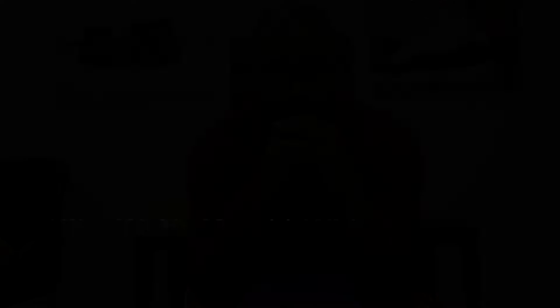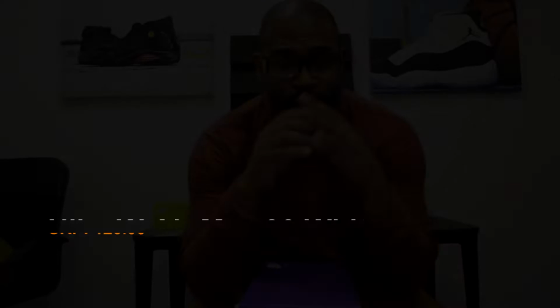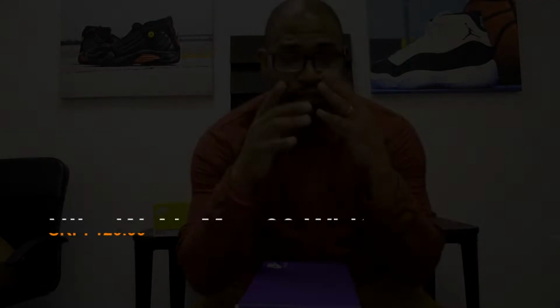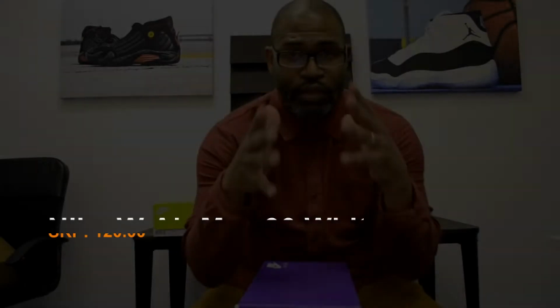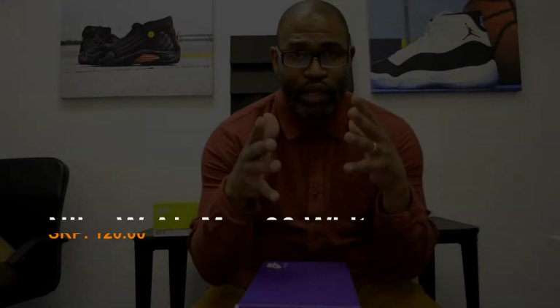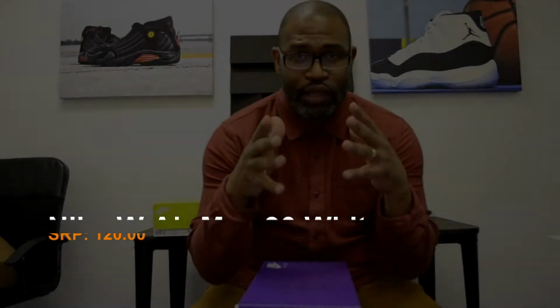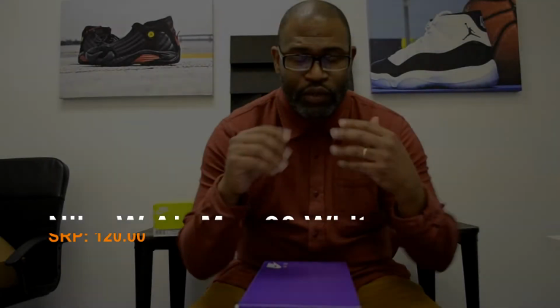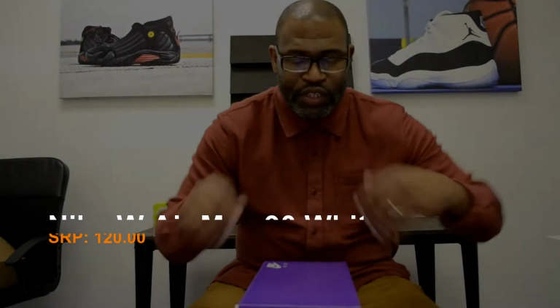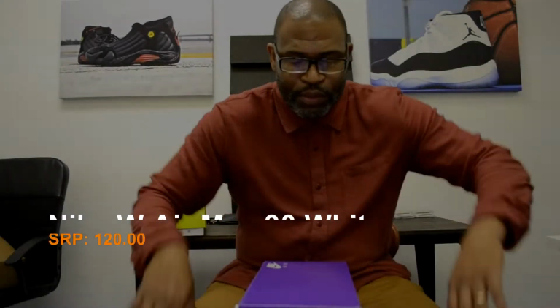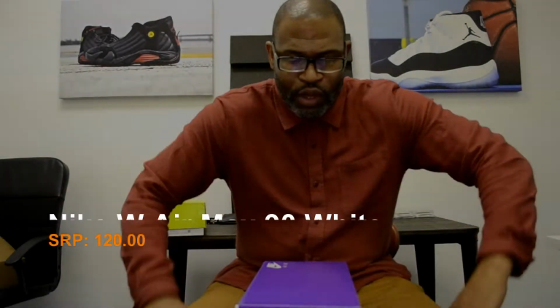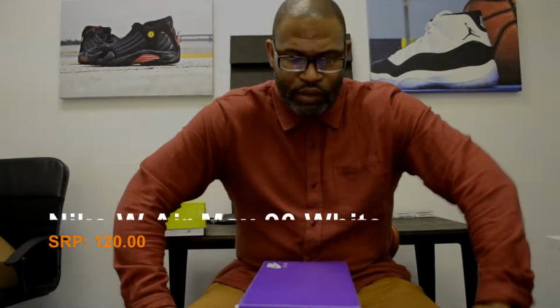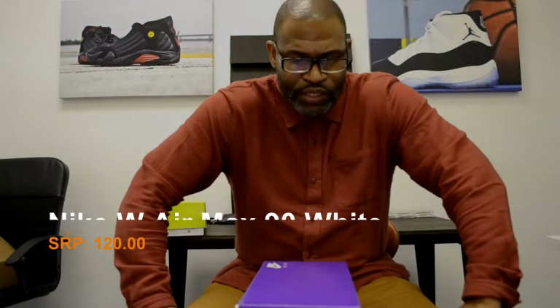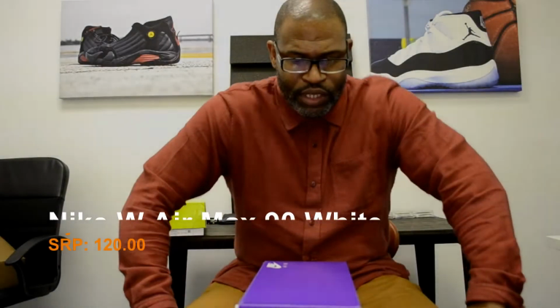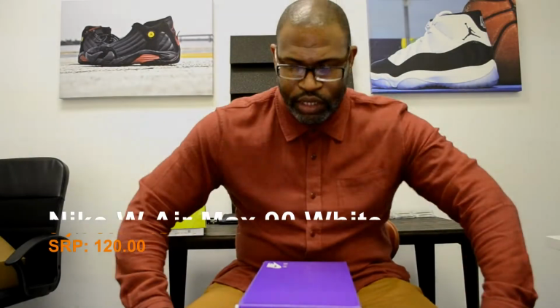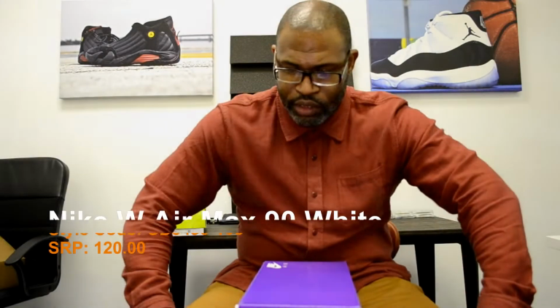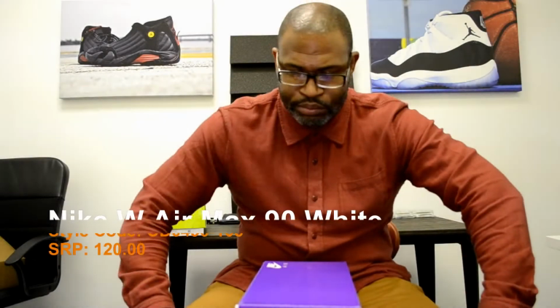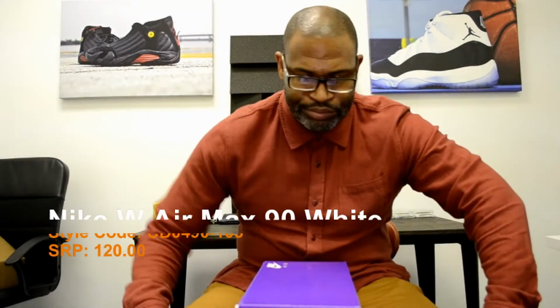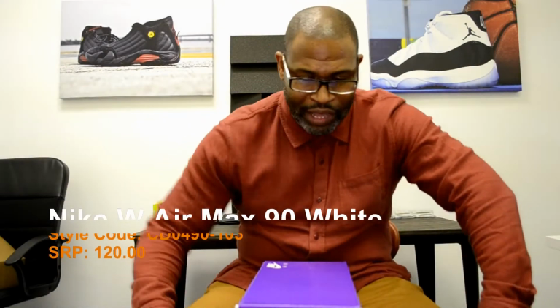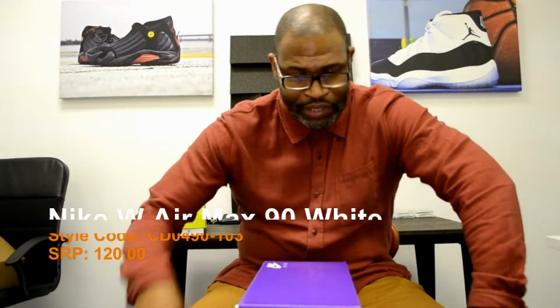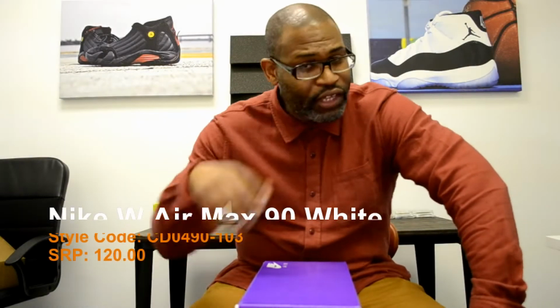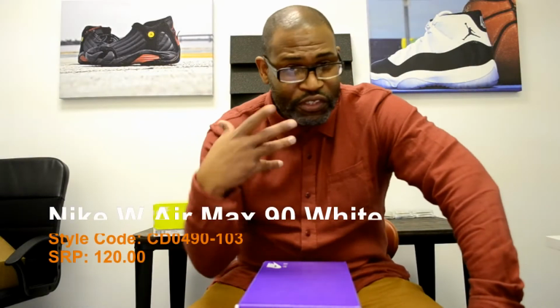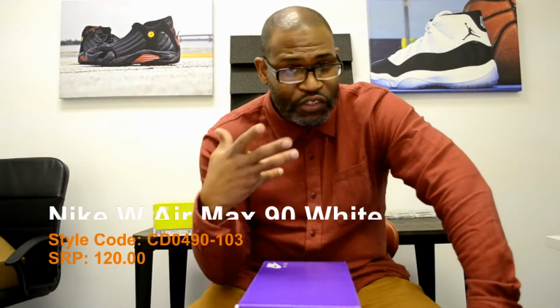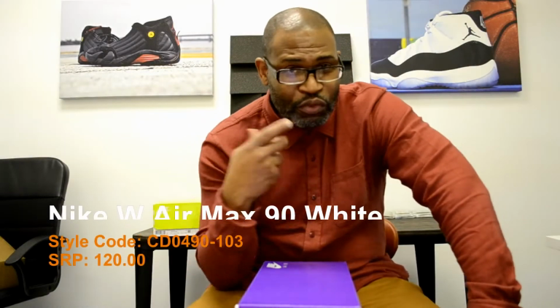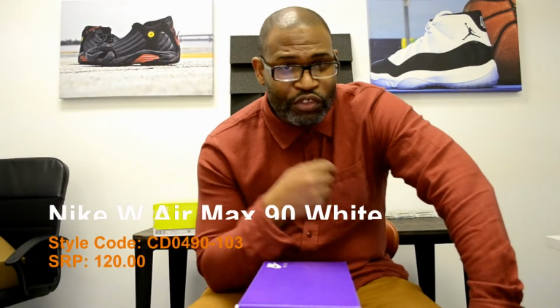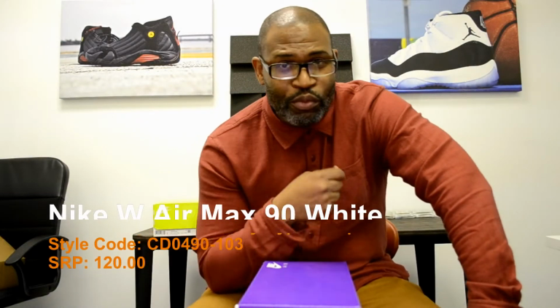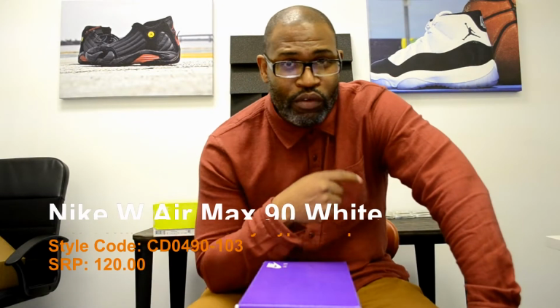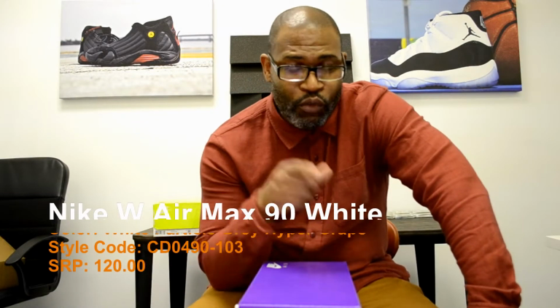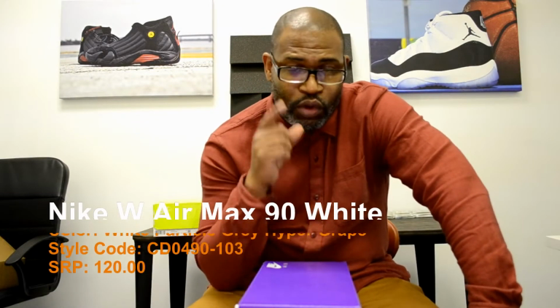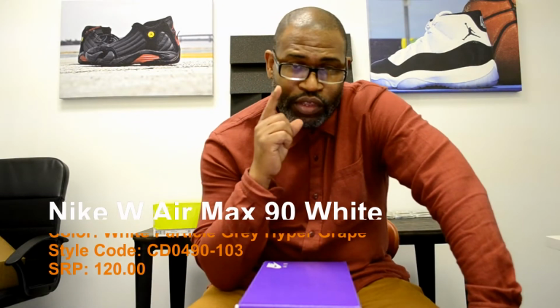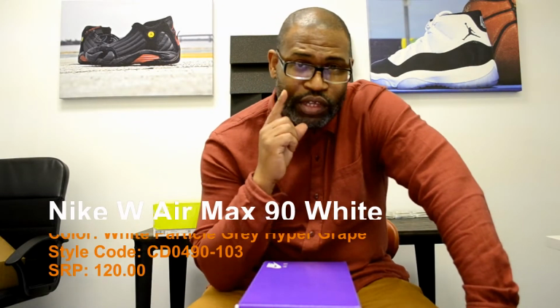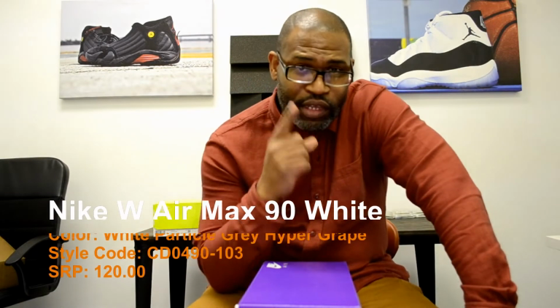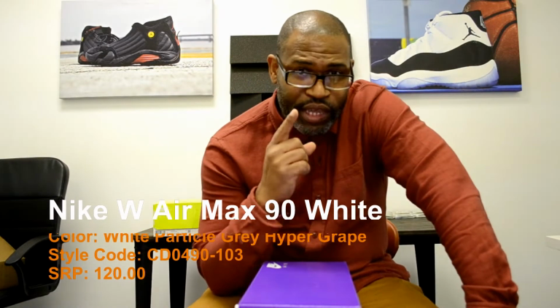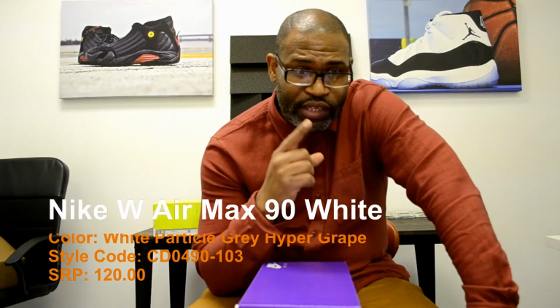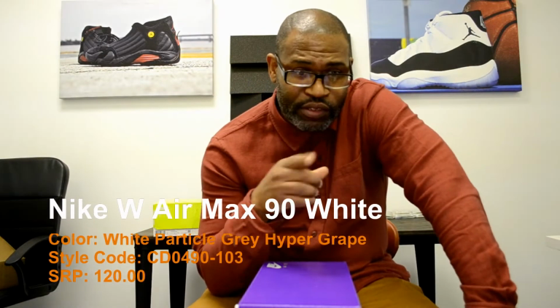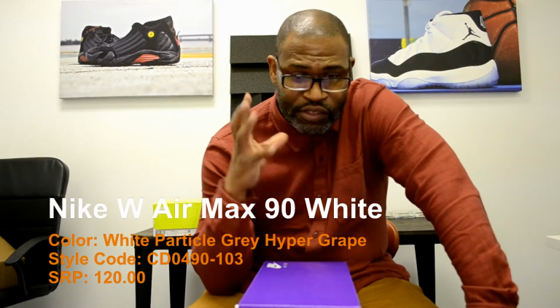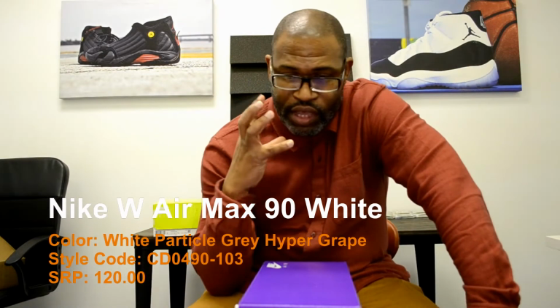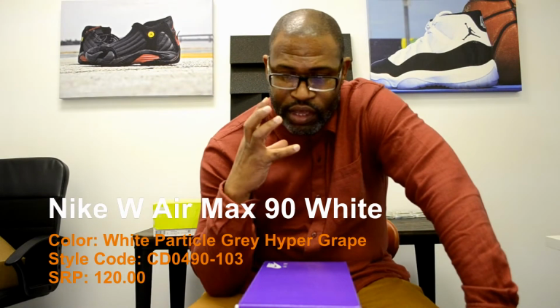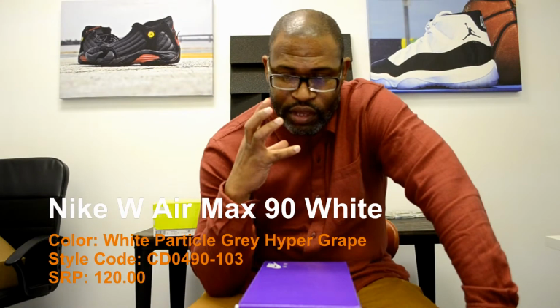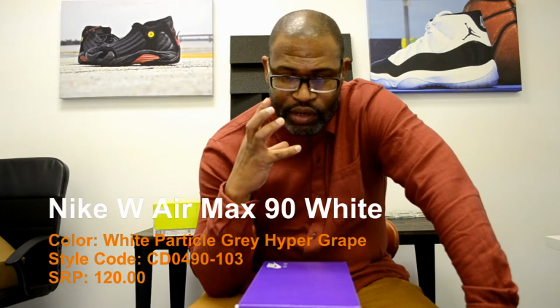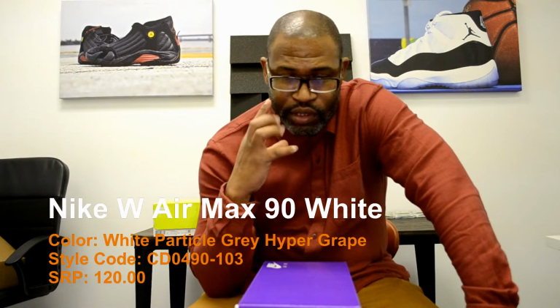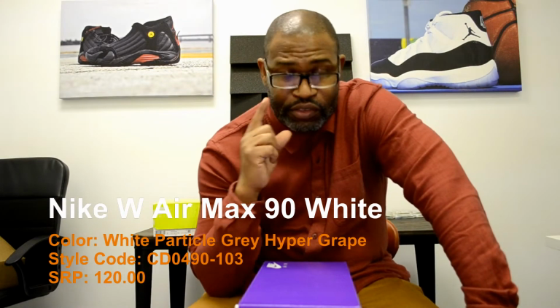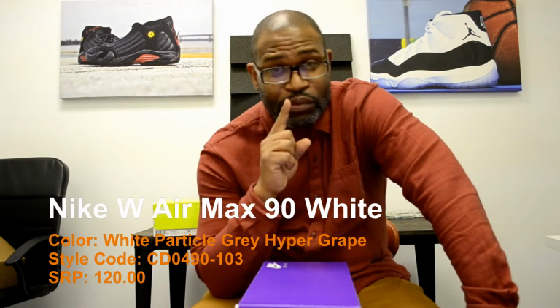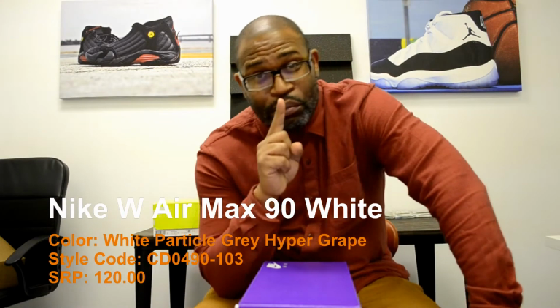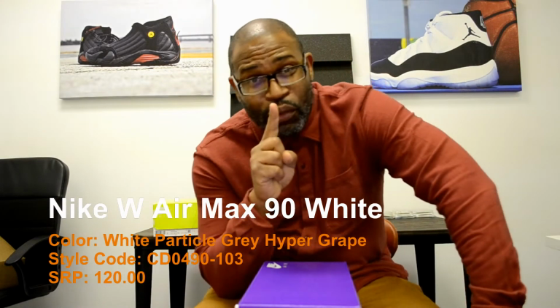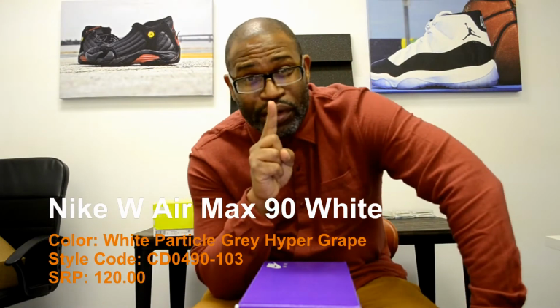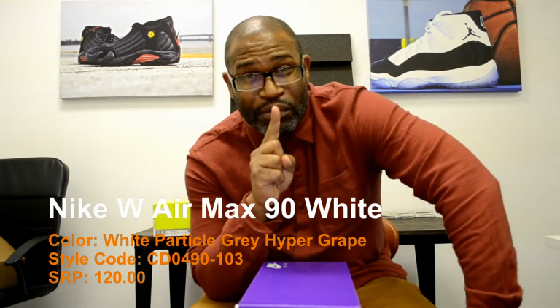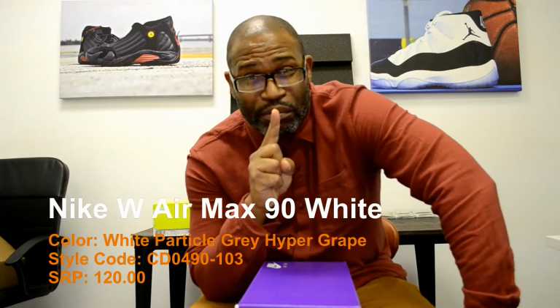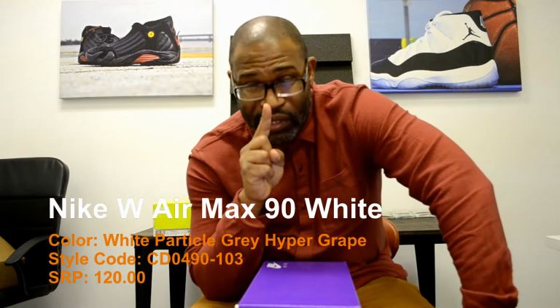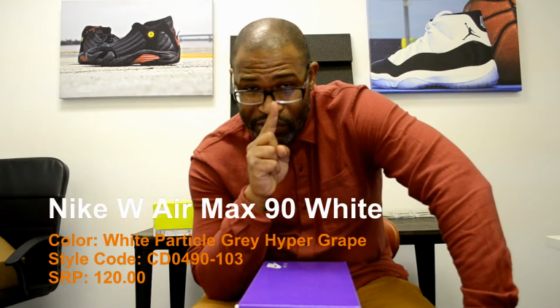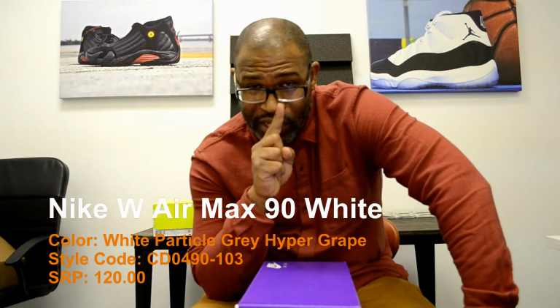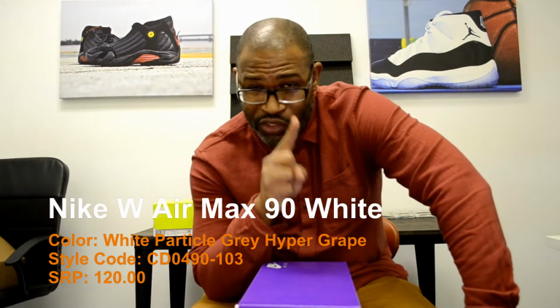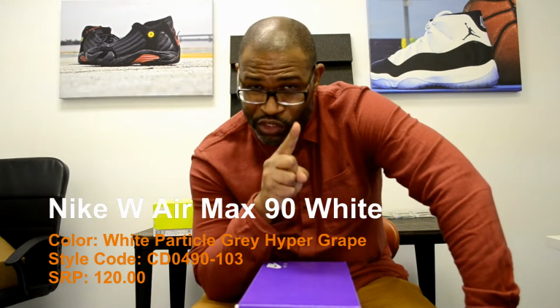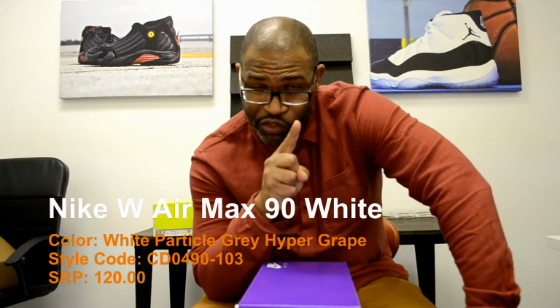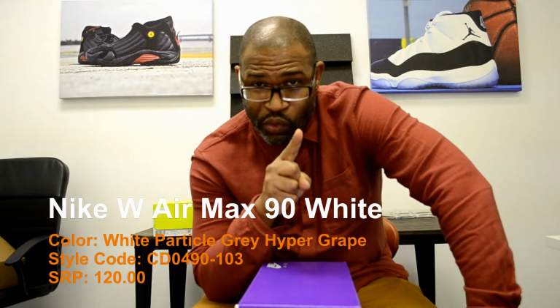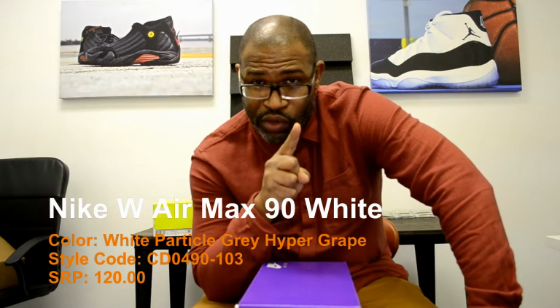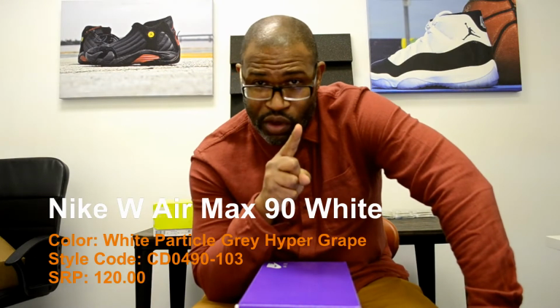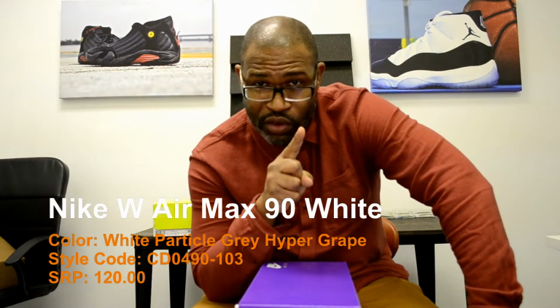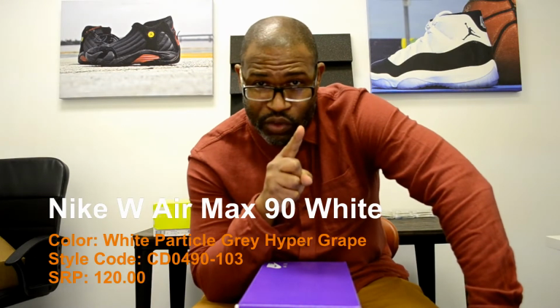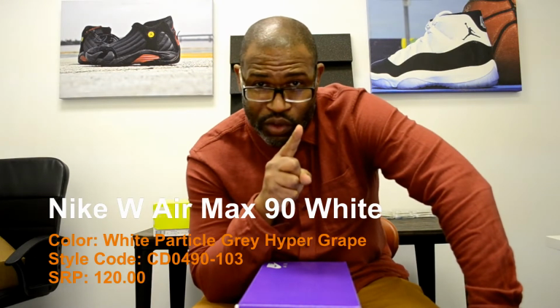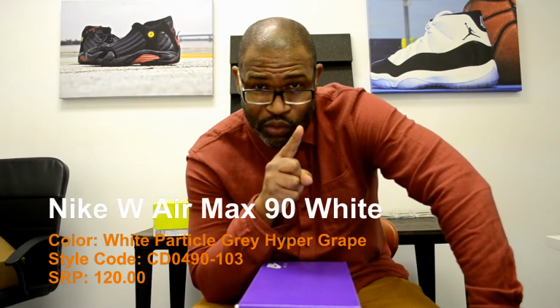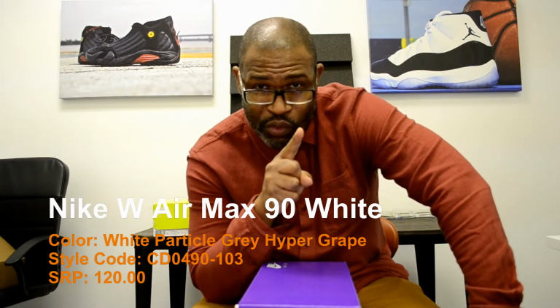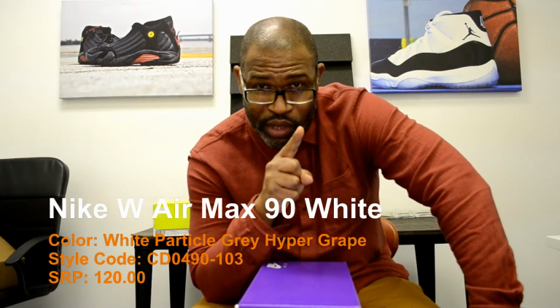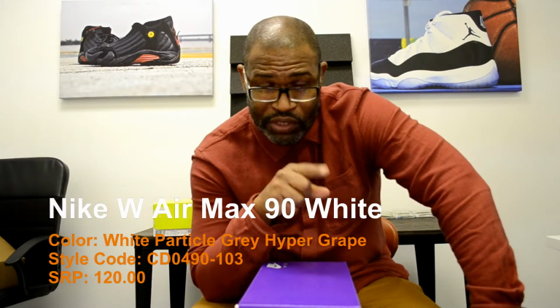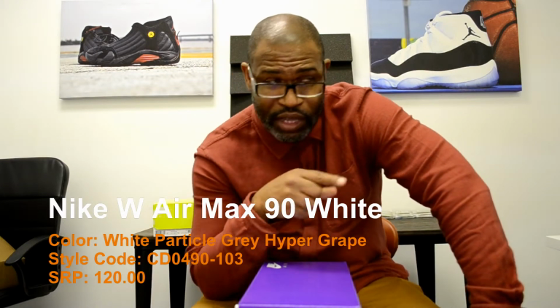Hey, what's up y'all? I guess this one is more for the ladies, and it's important because I just wrote an article on the website.